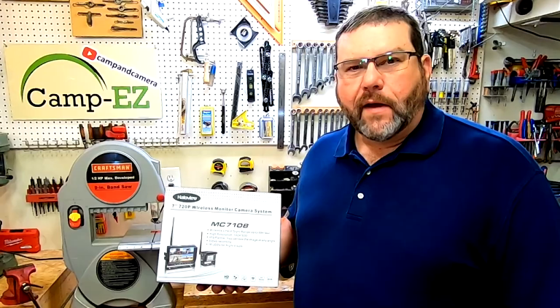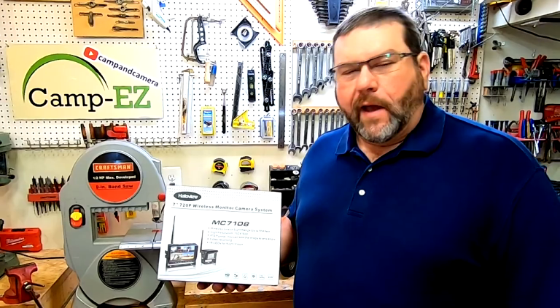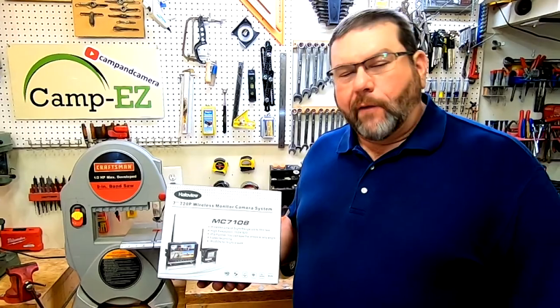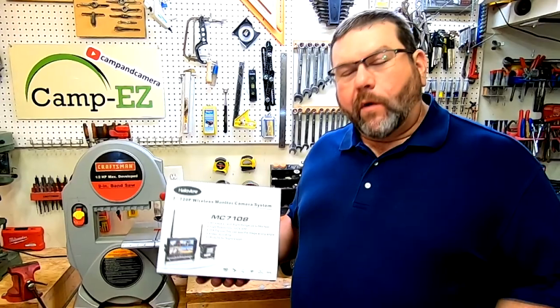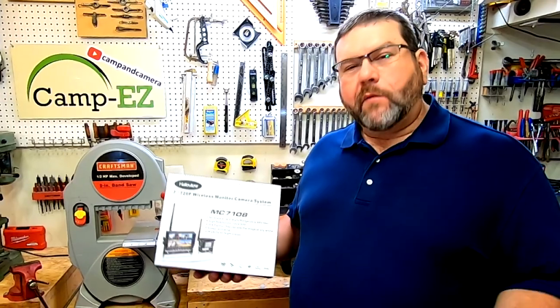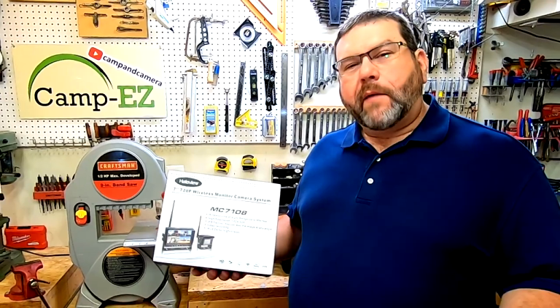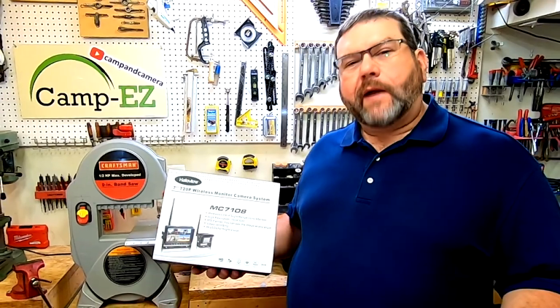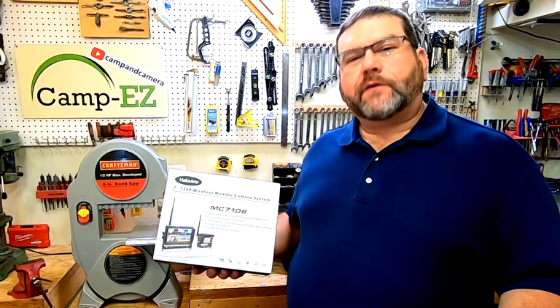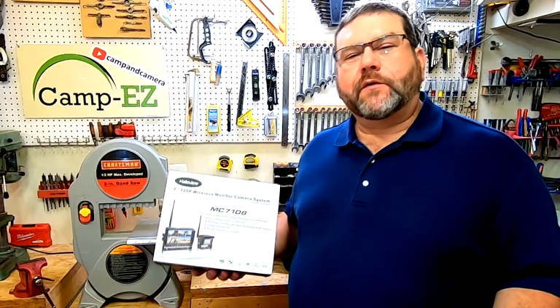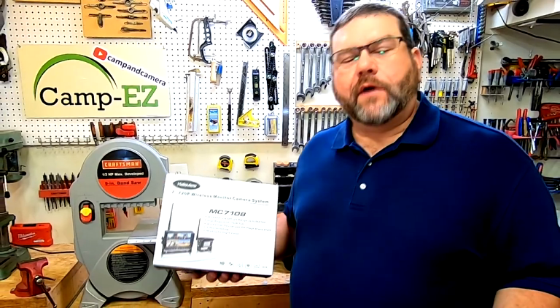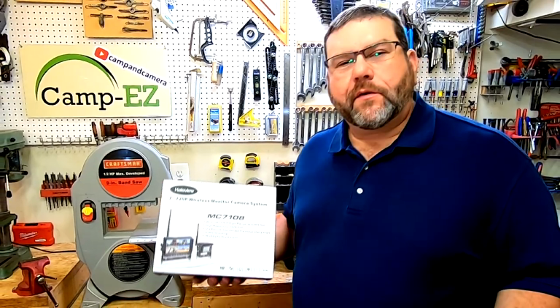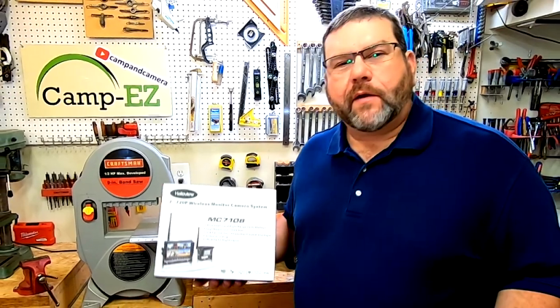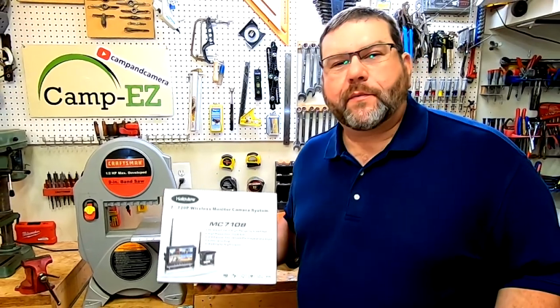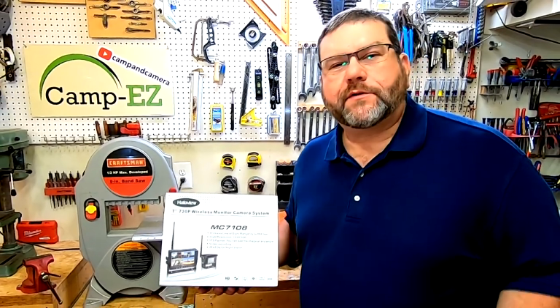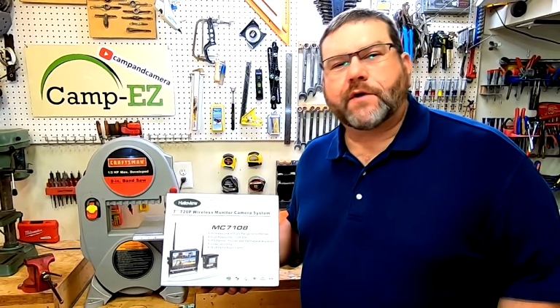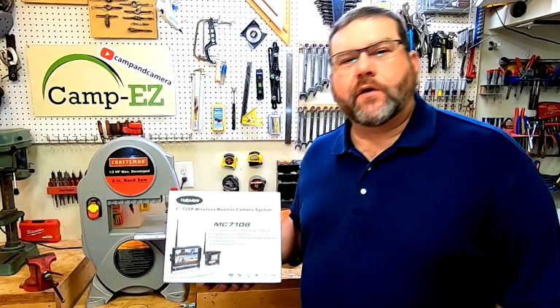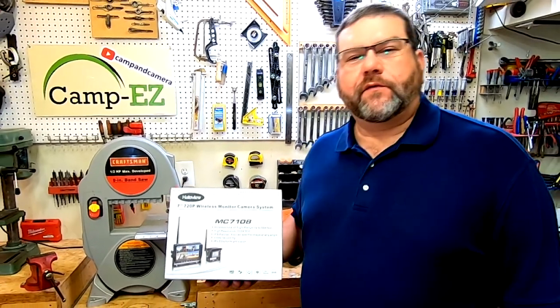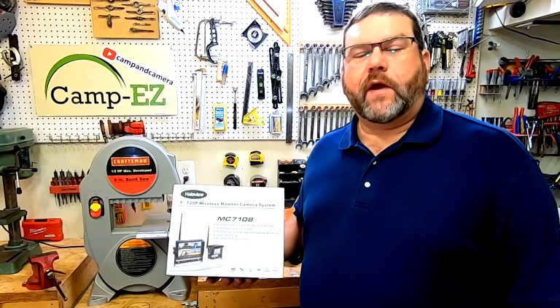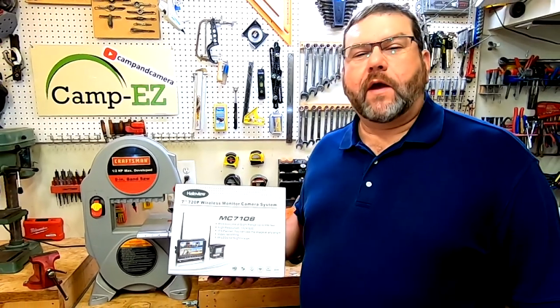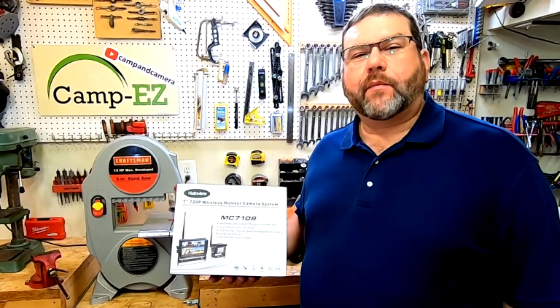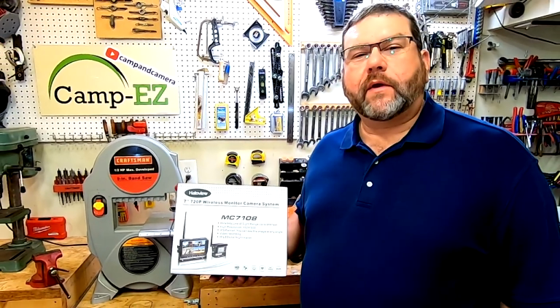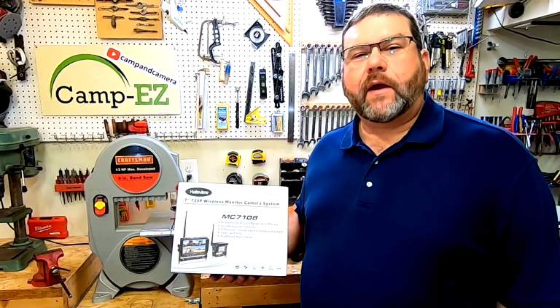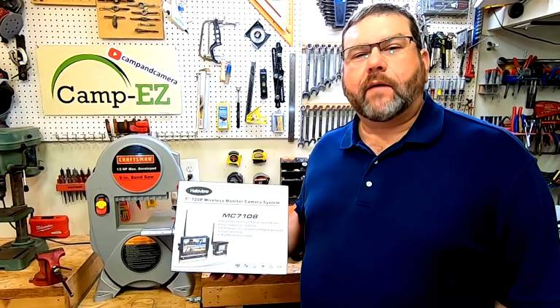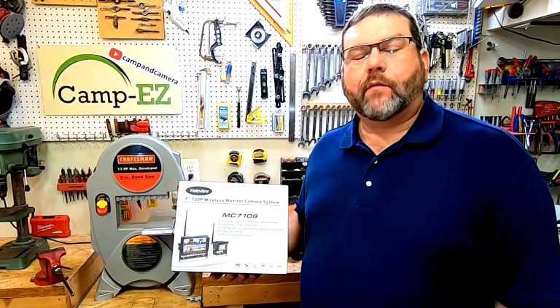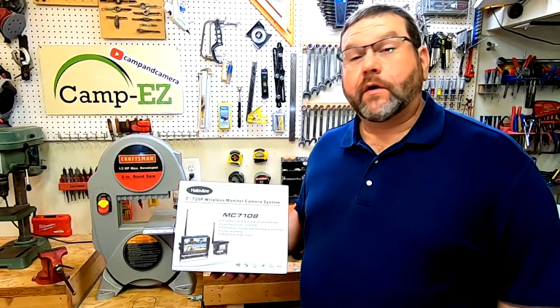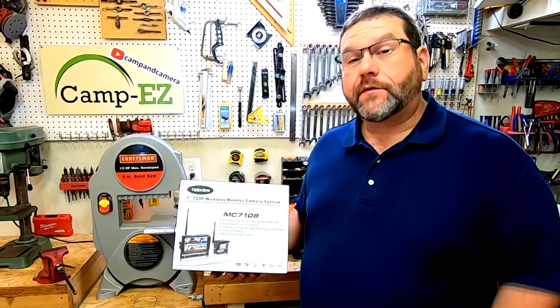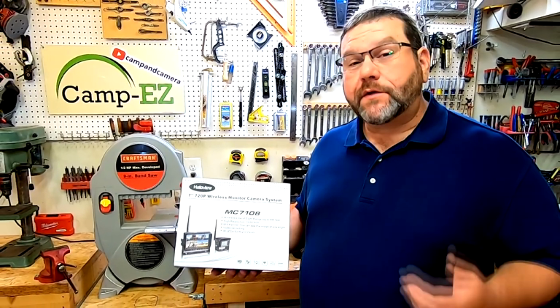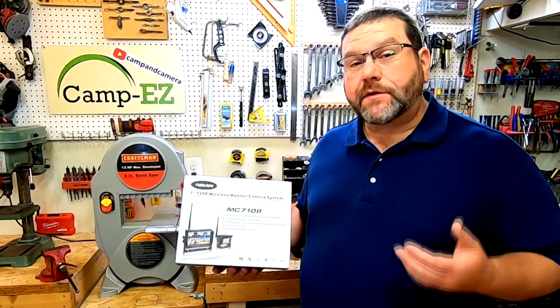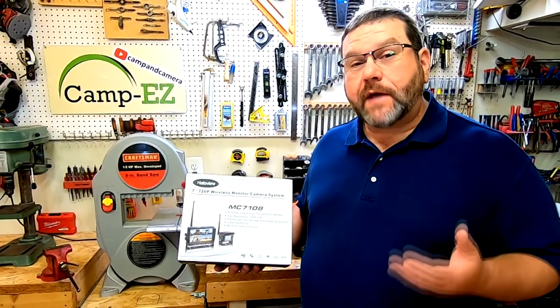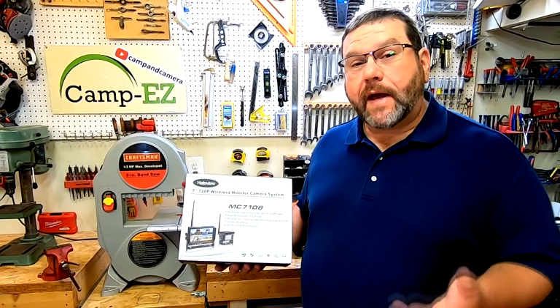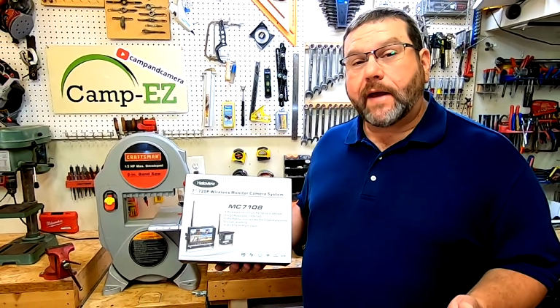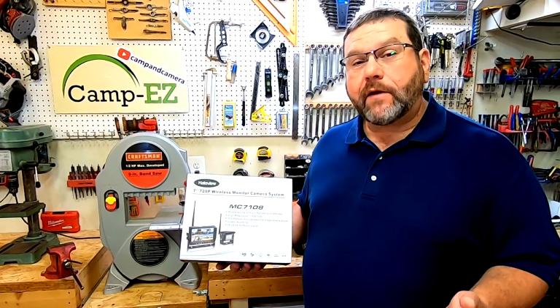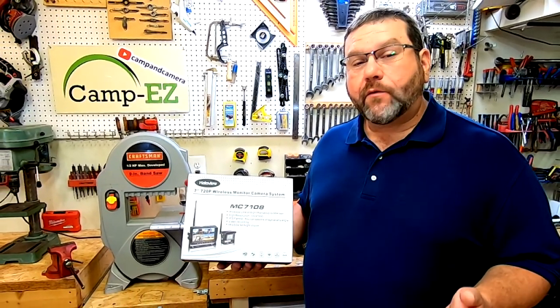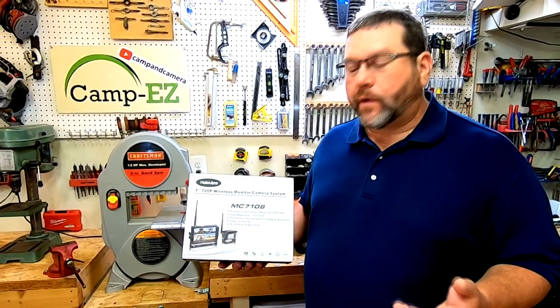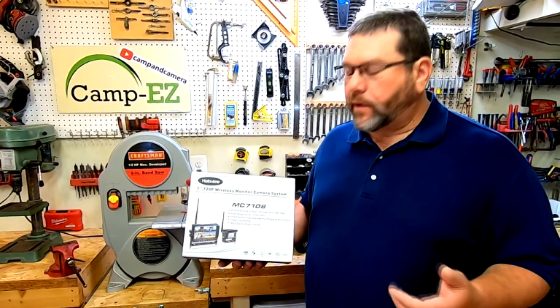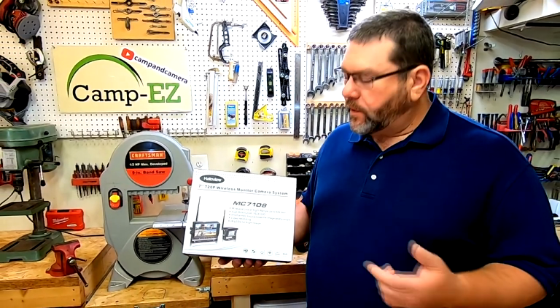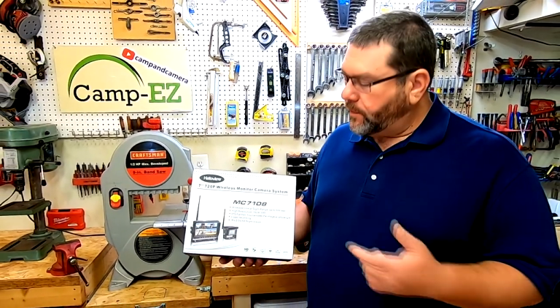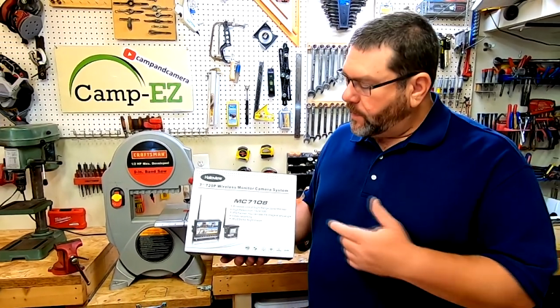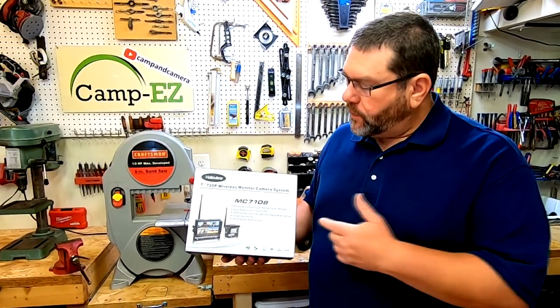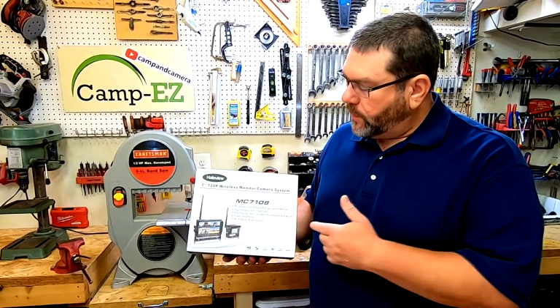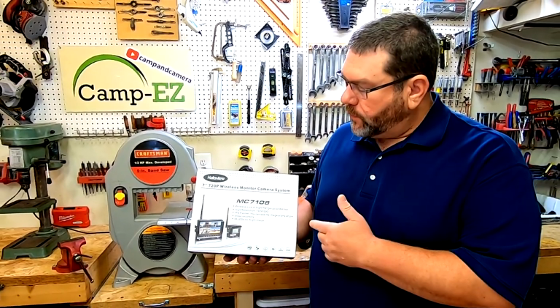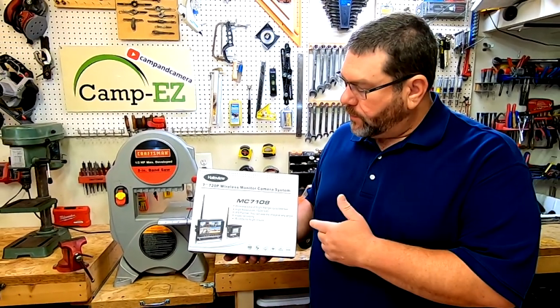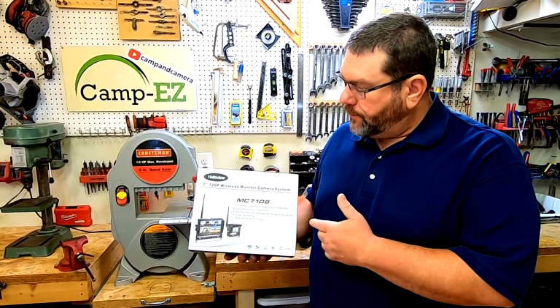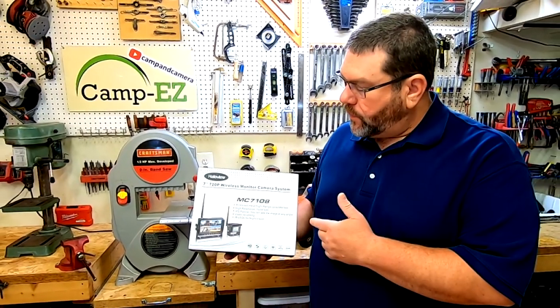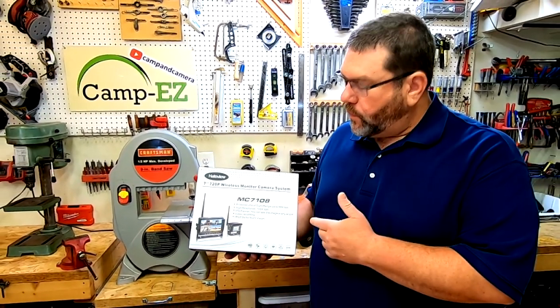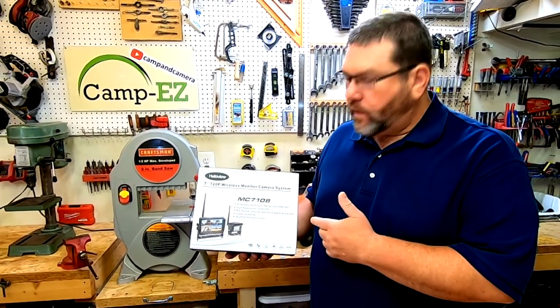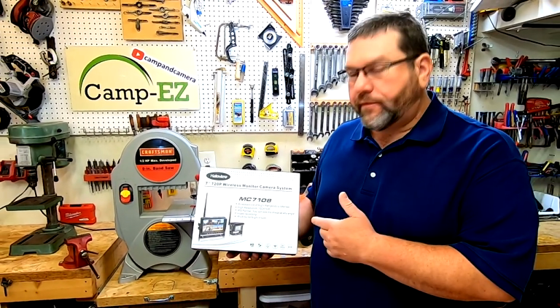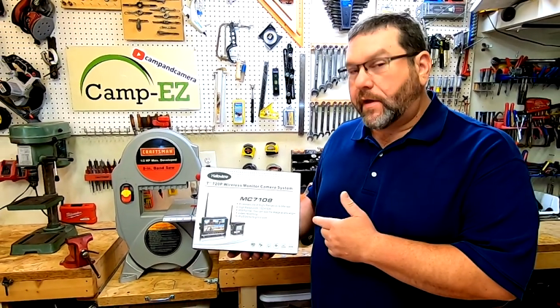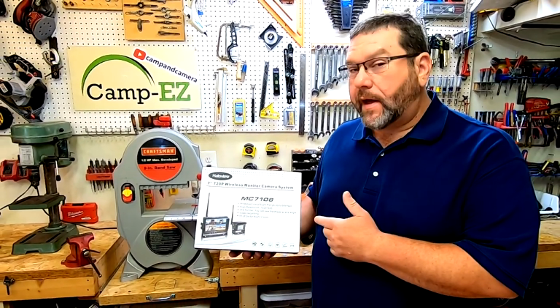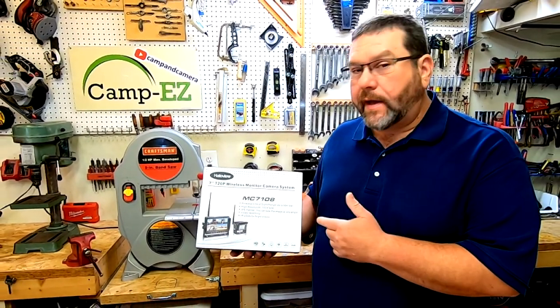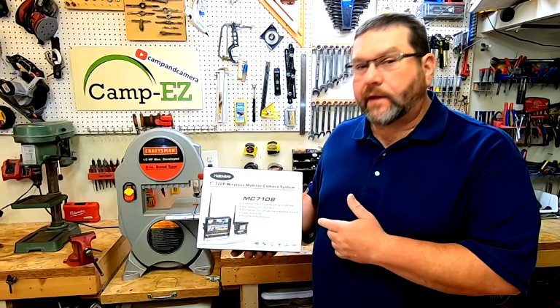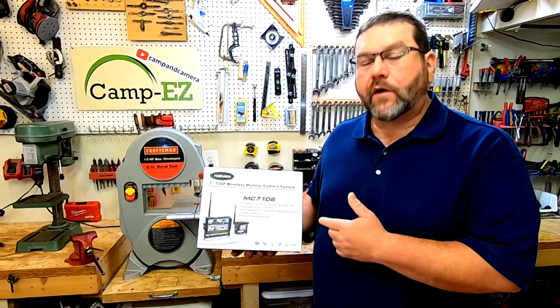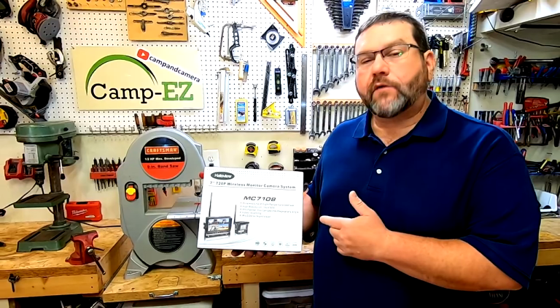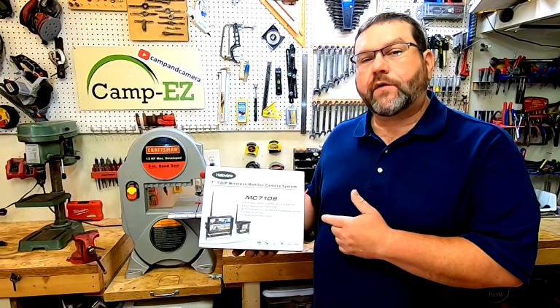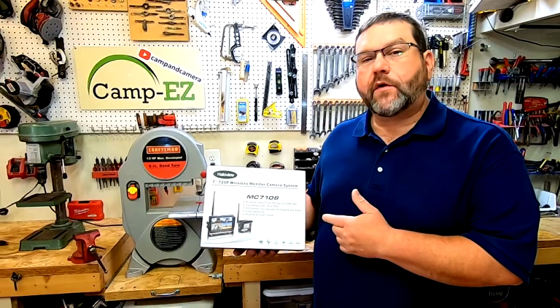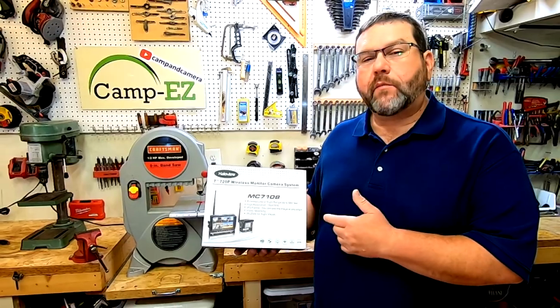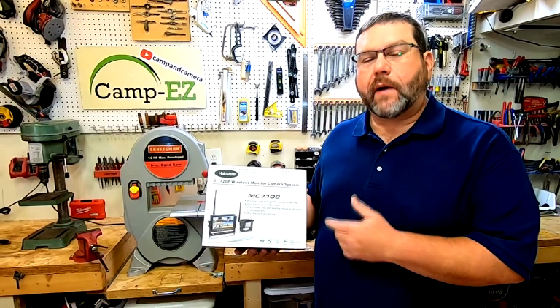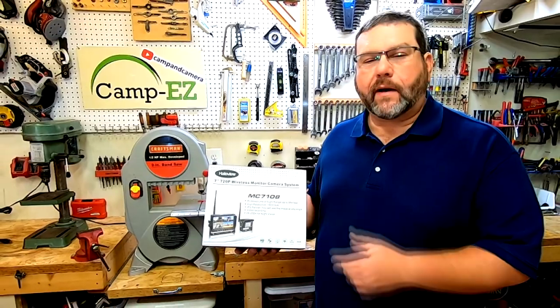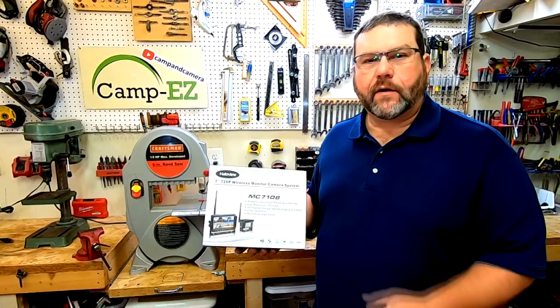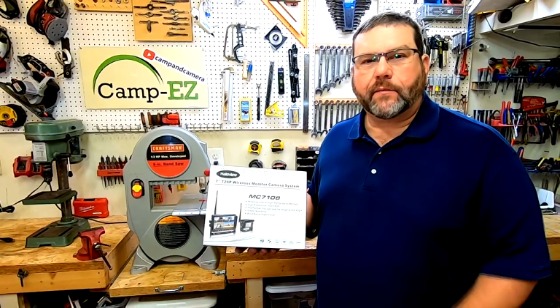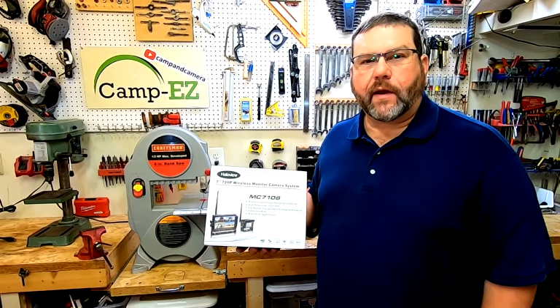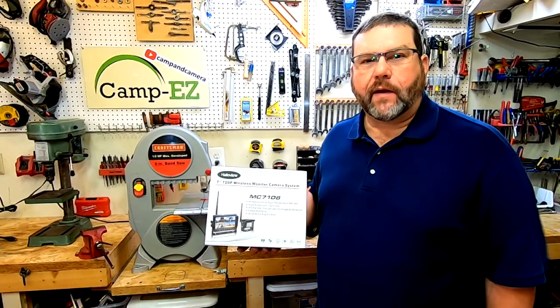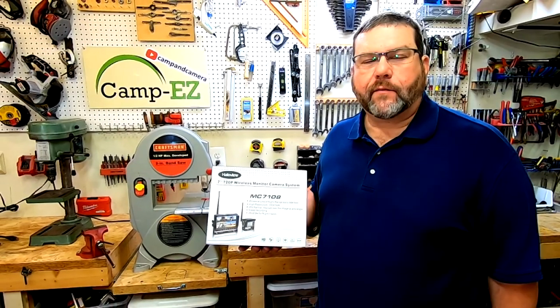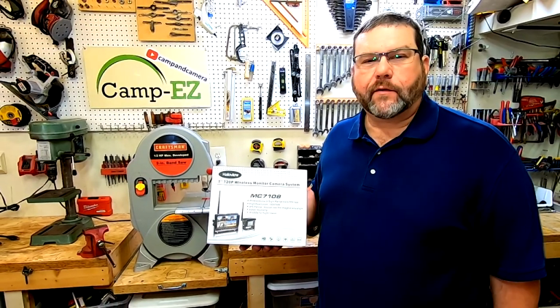Hey, welcome back to another episode of Camping Camera. Today we're going to be doing a review of the Halo View Backup Camera.